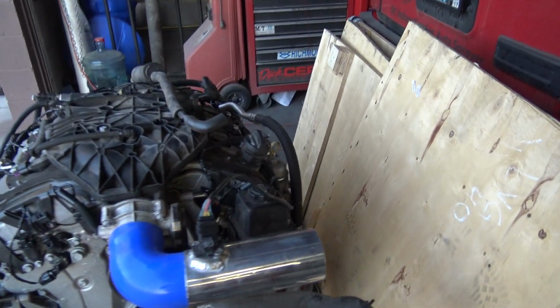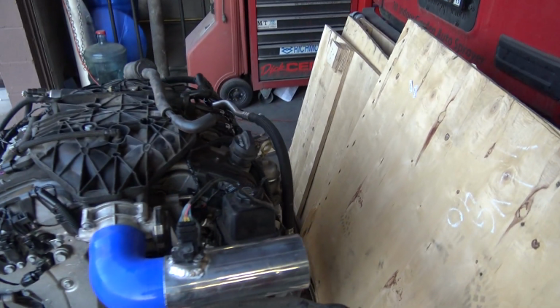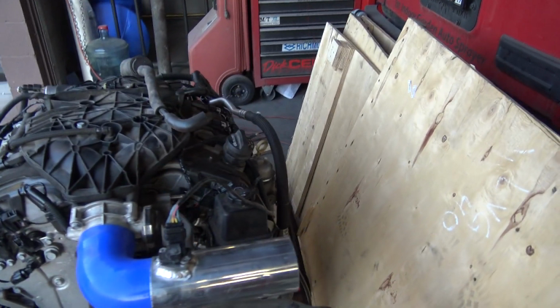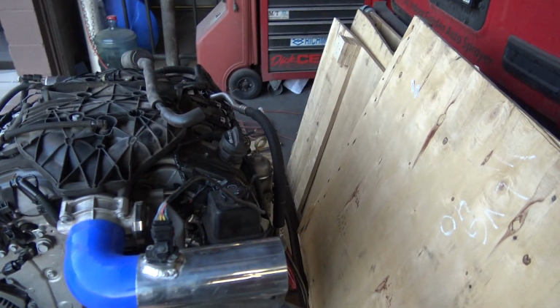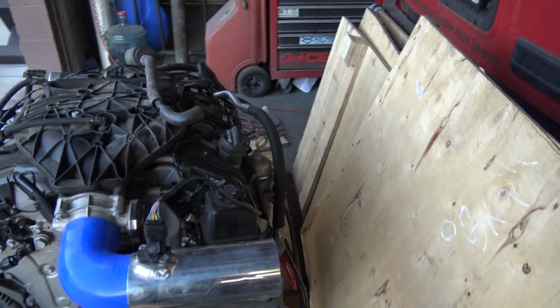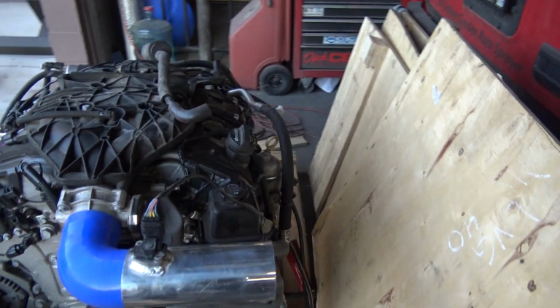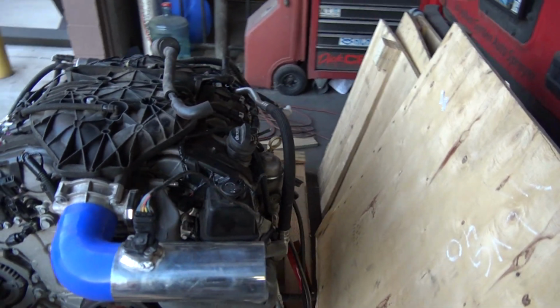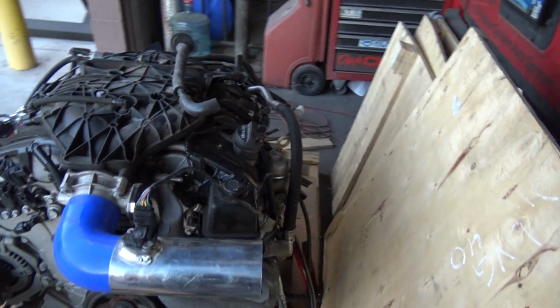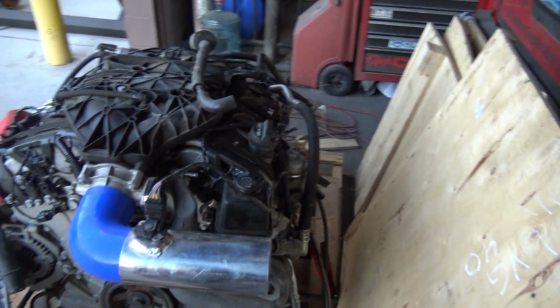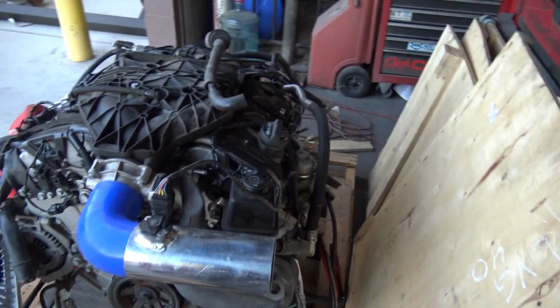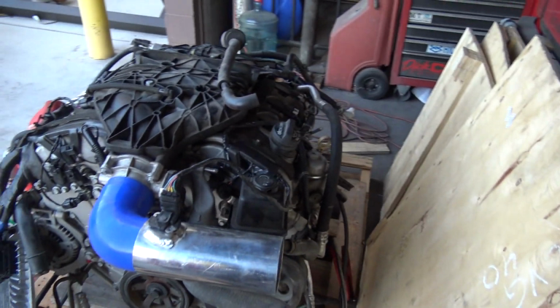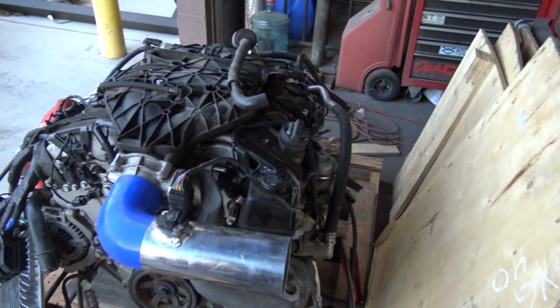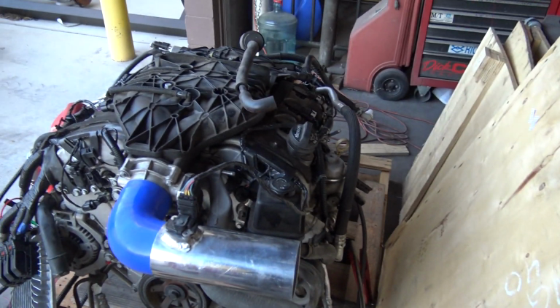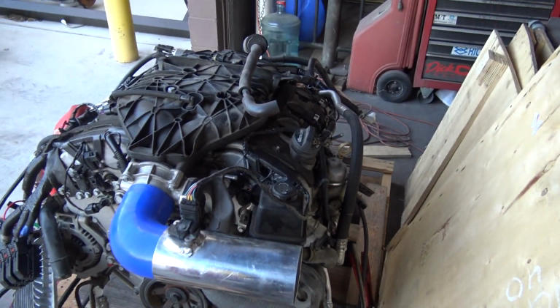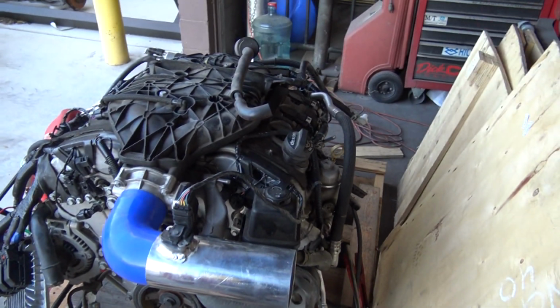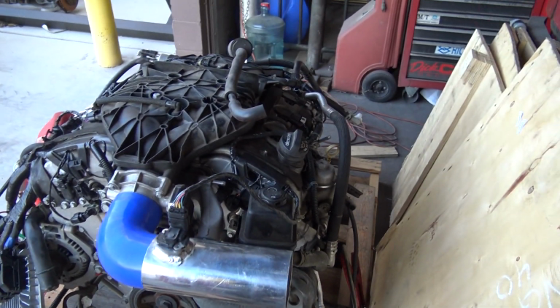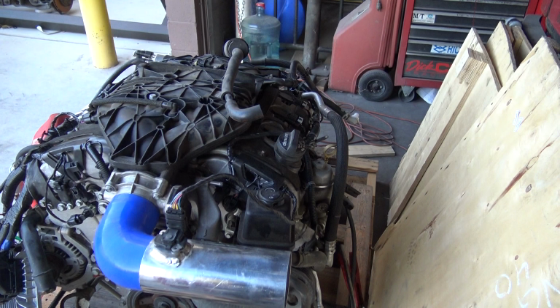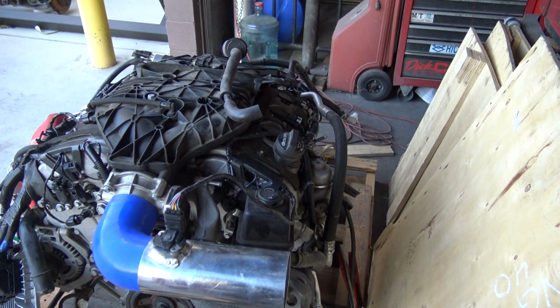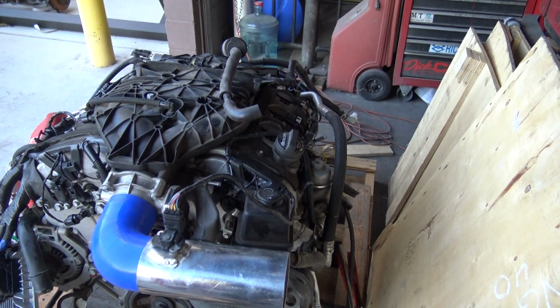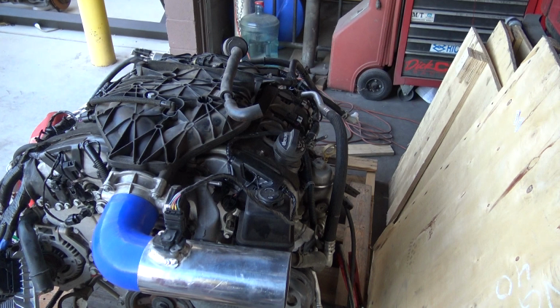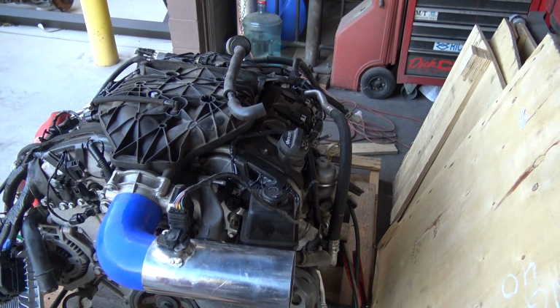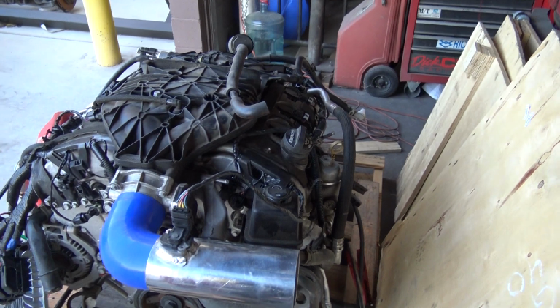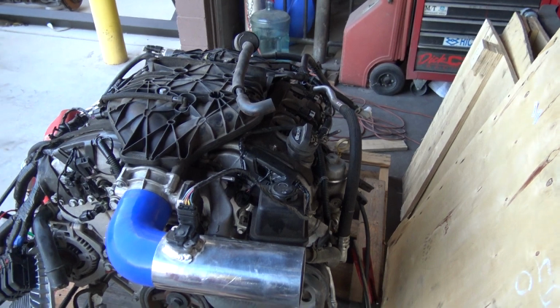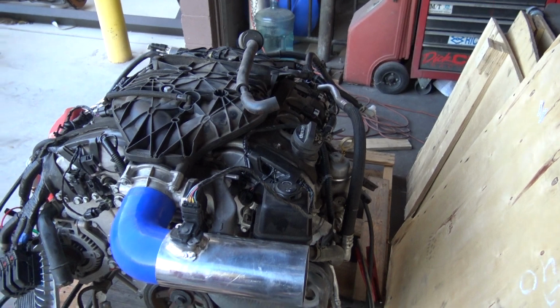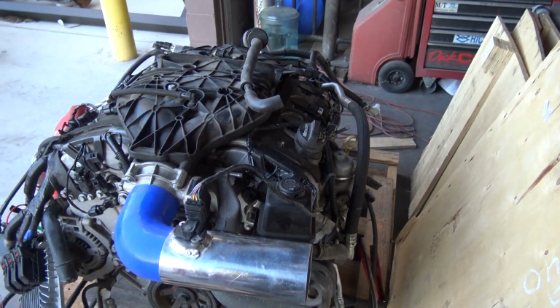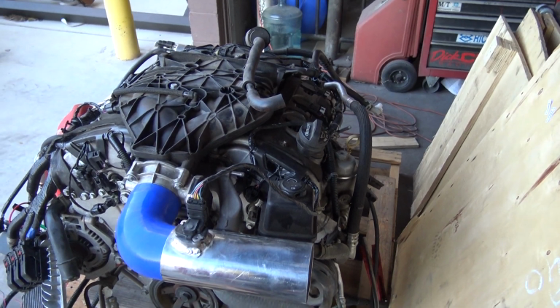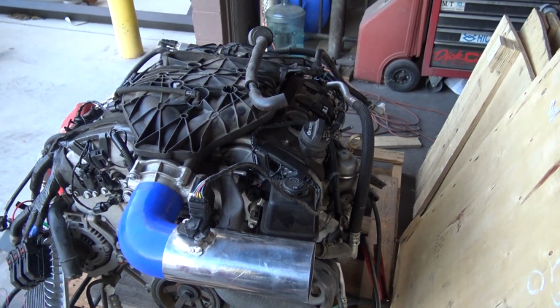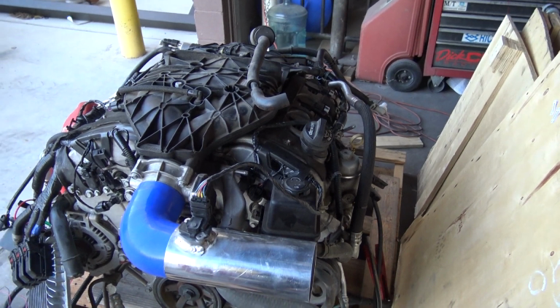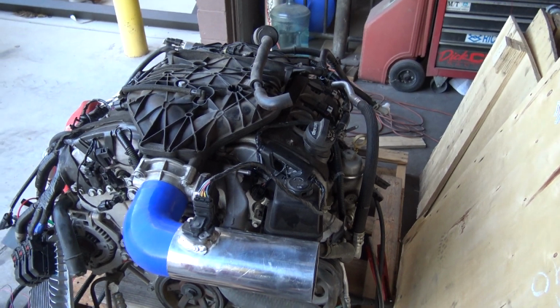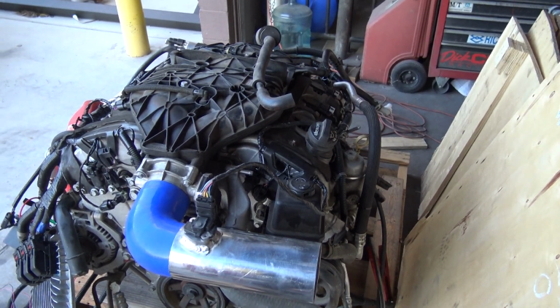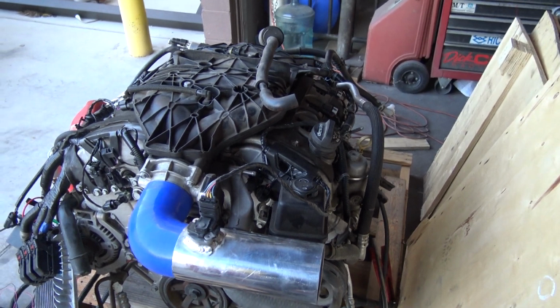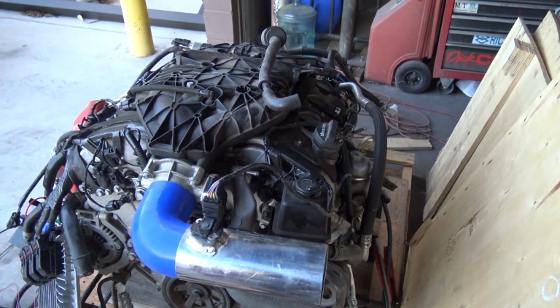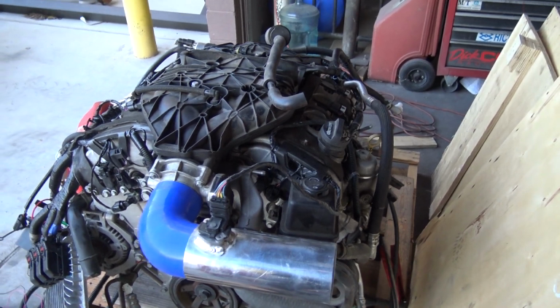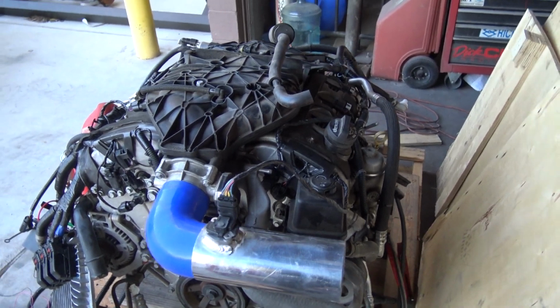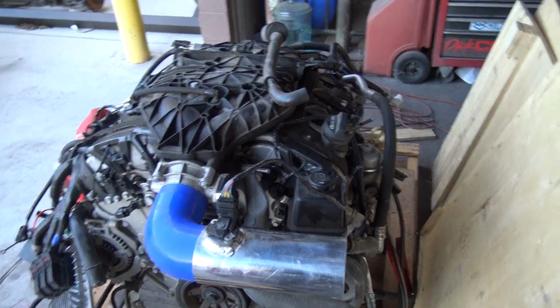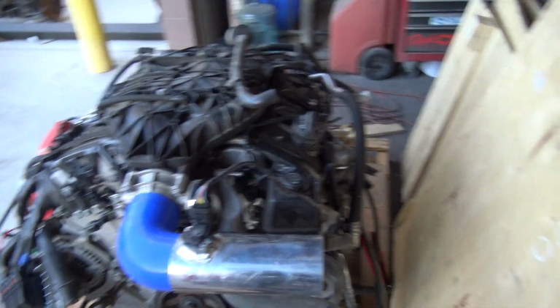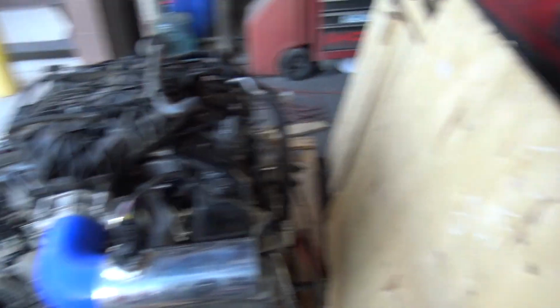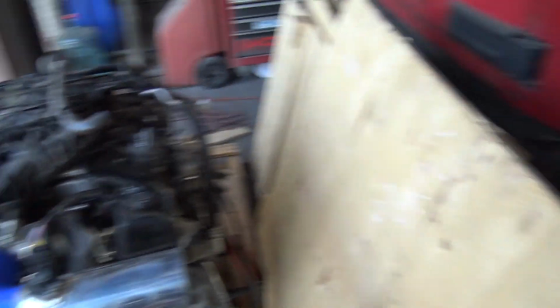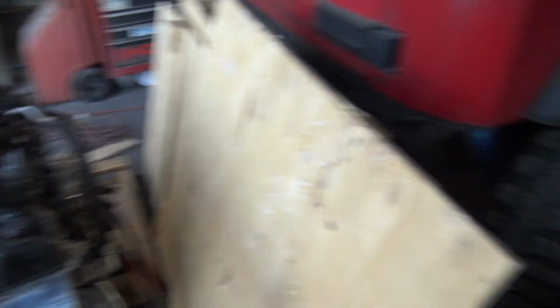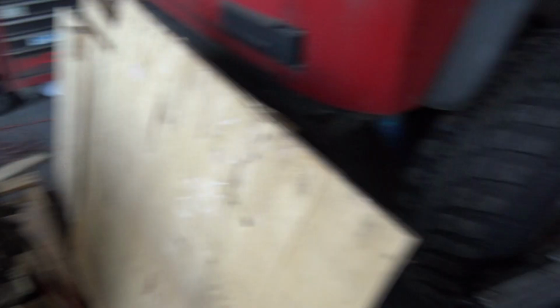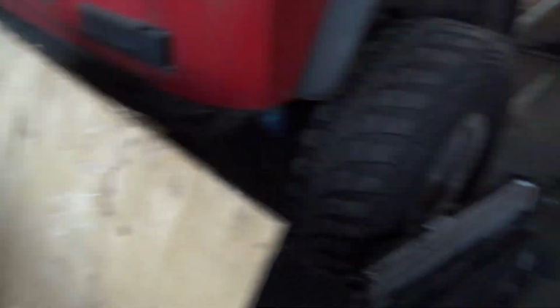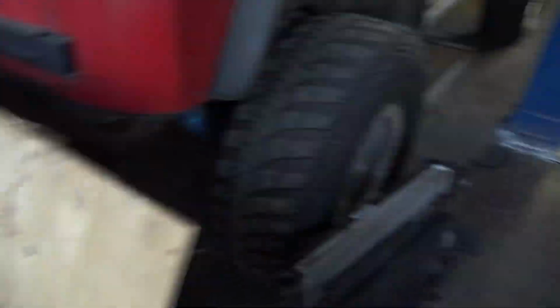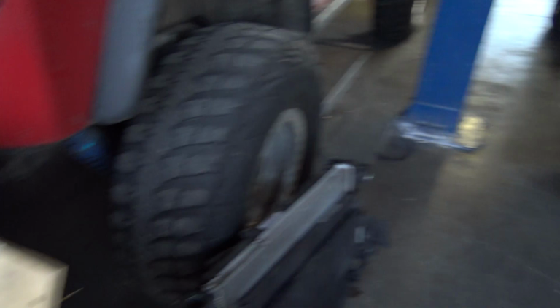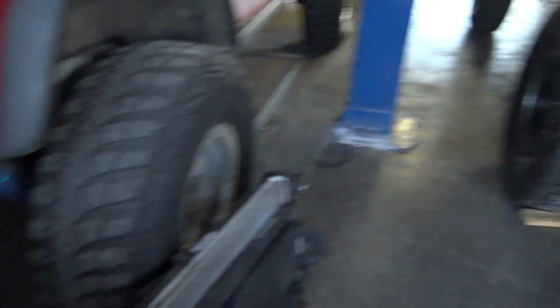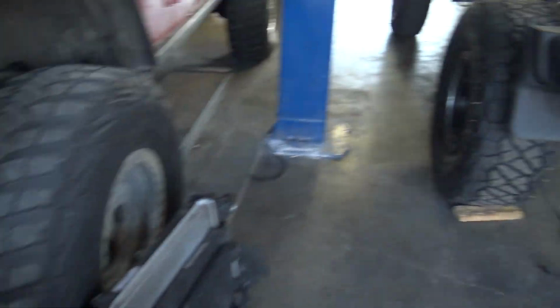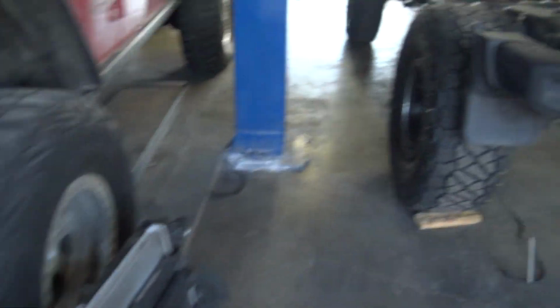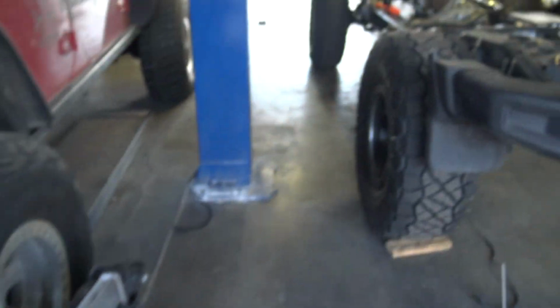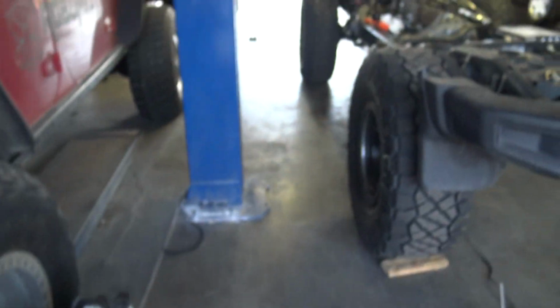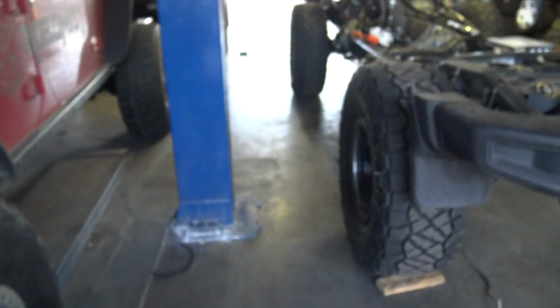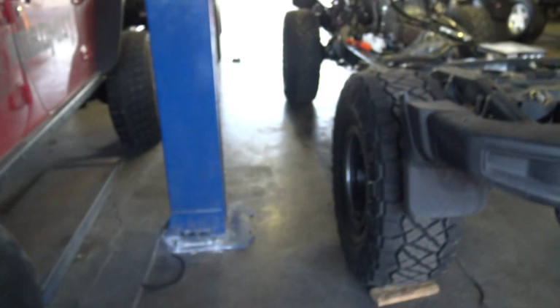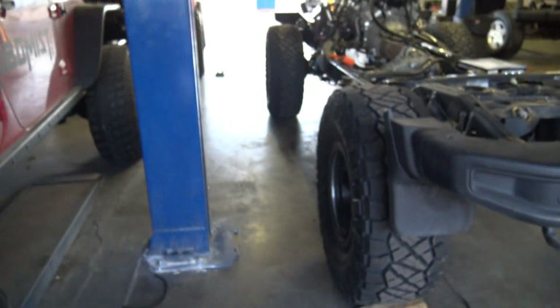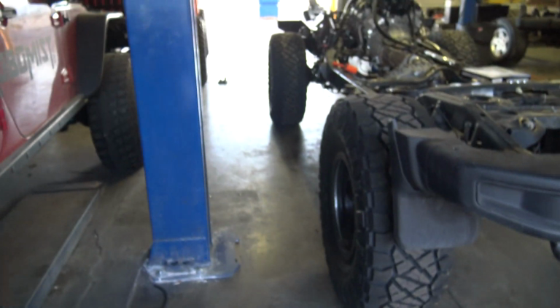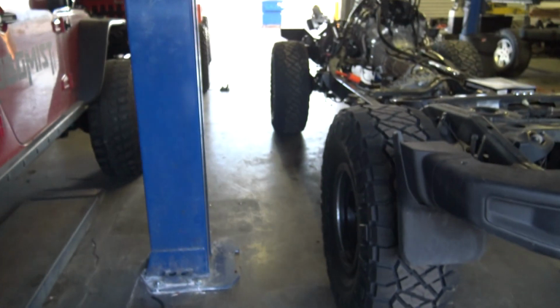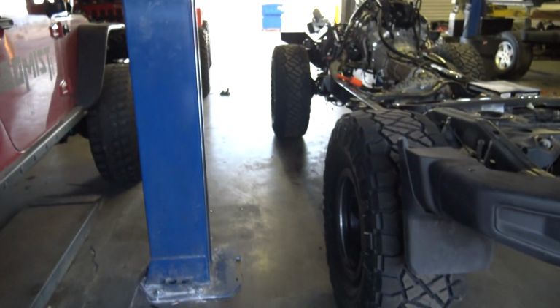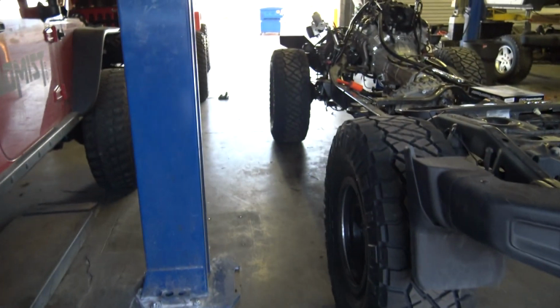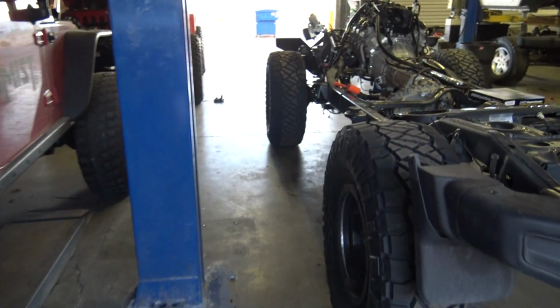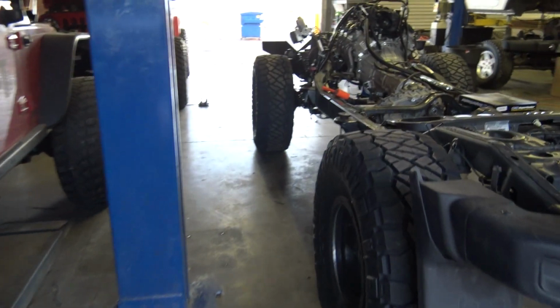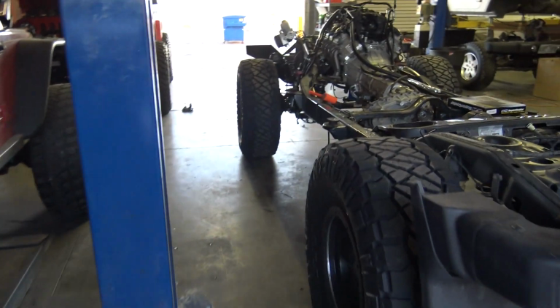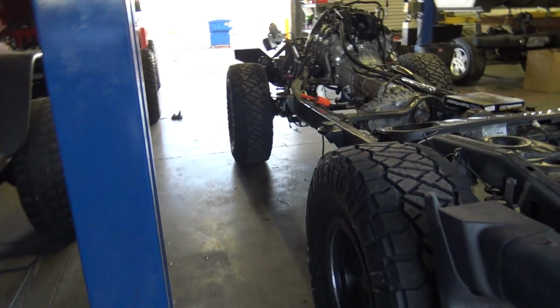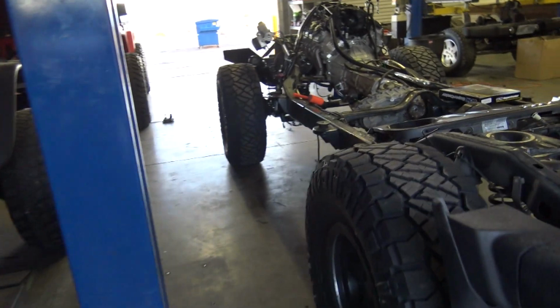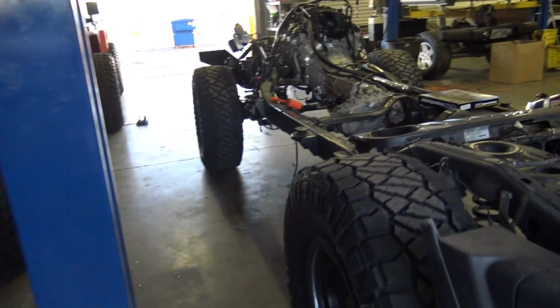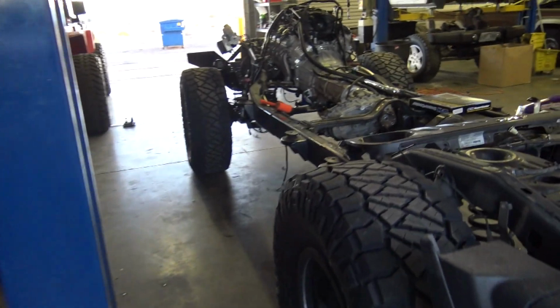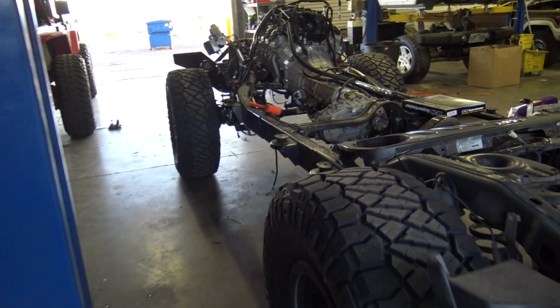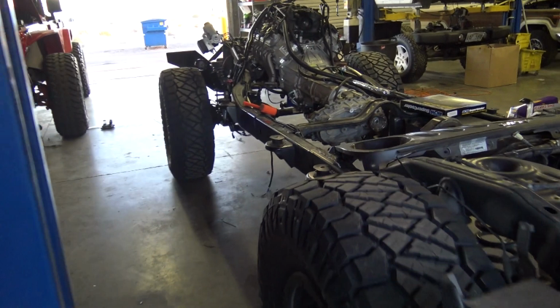Possibly the new engine — what I have in my 2016, I think is the LGX — that has the 8-speed transmission. It's pretty sweet.